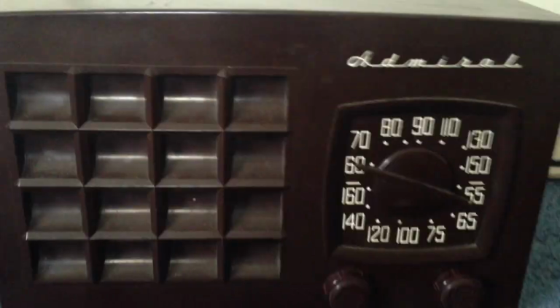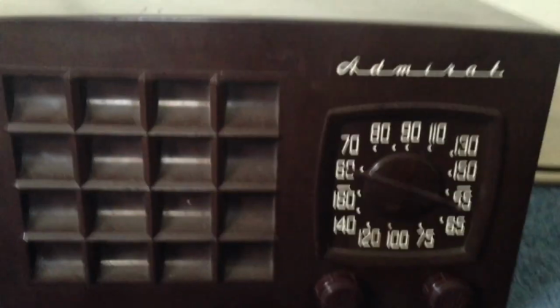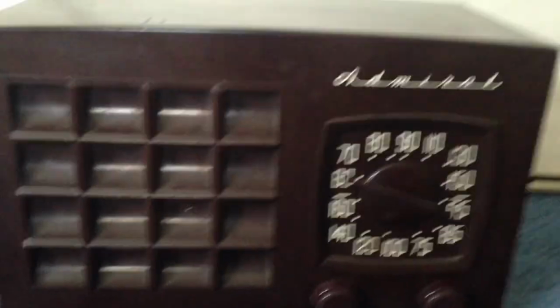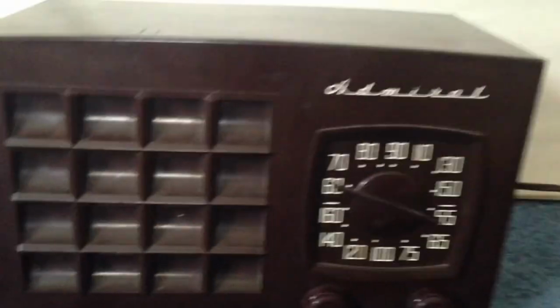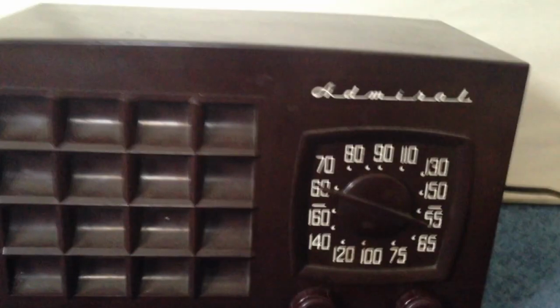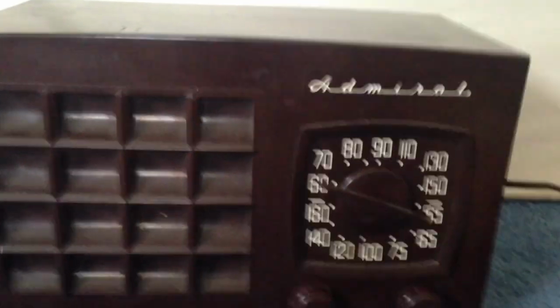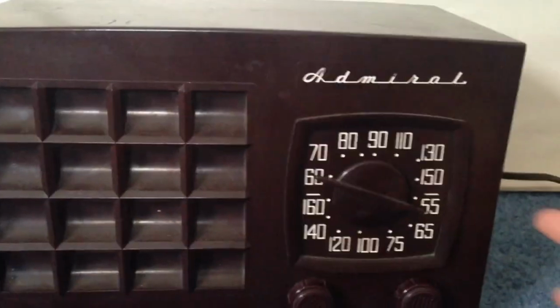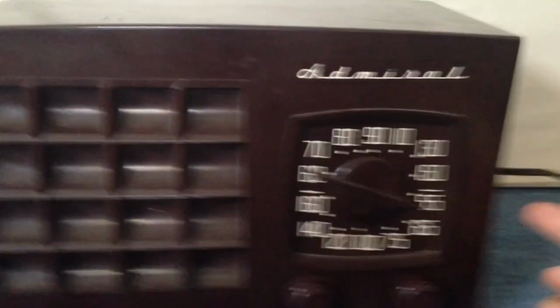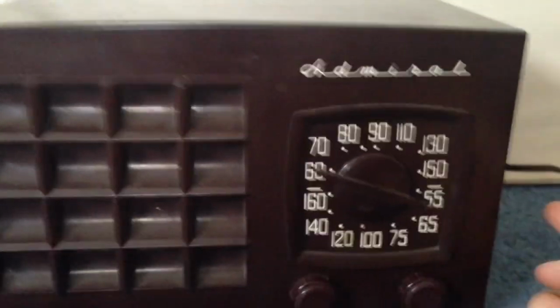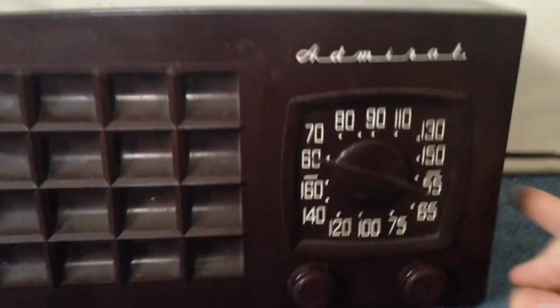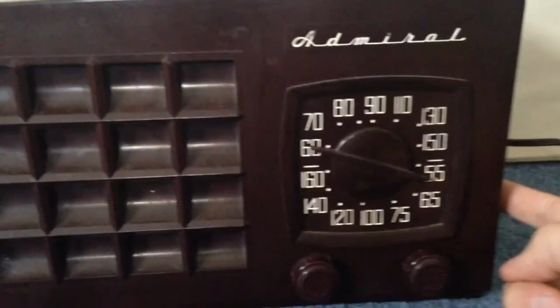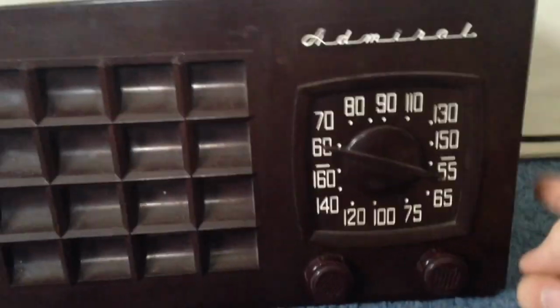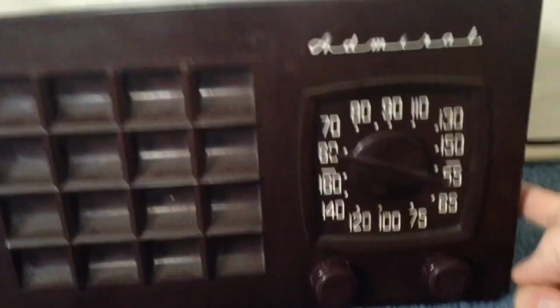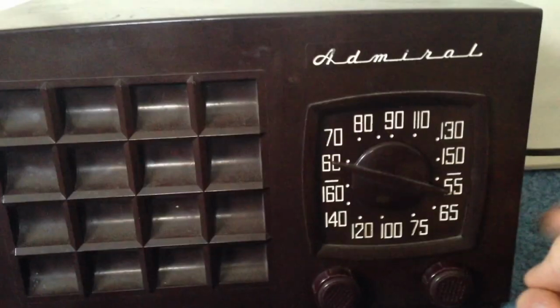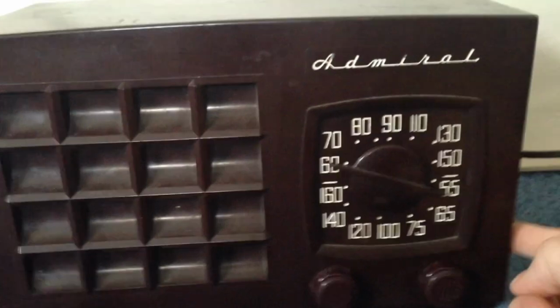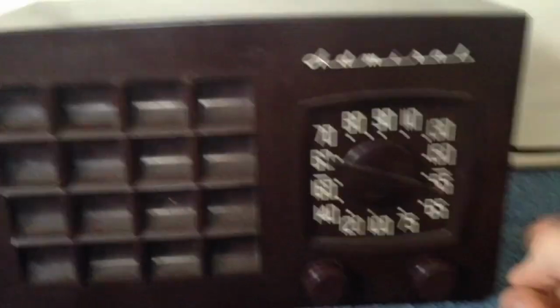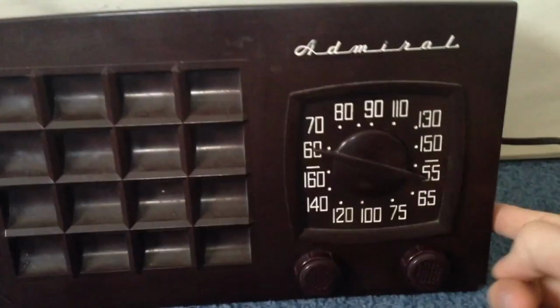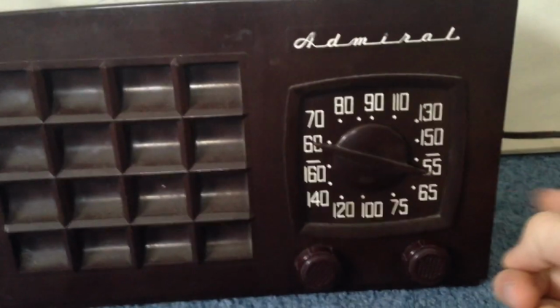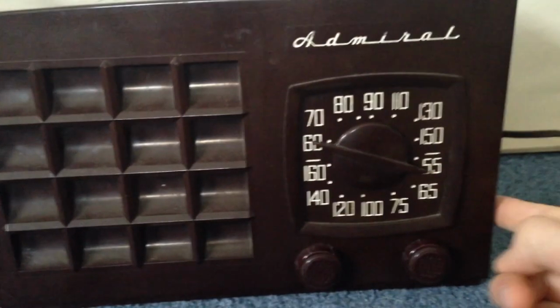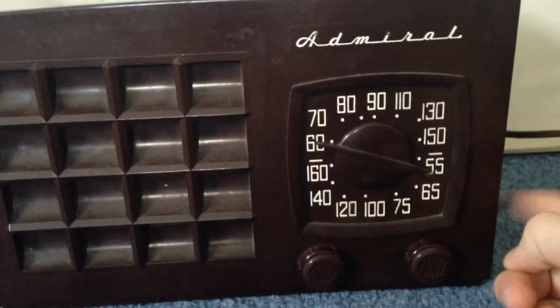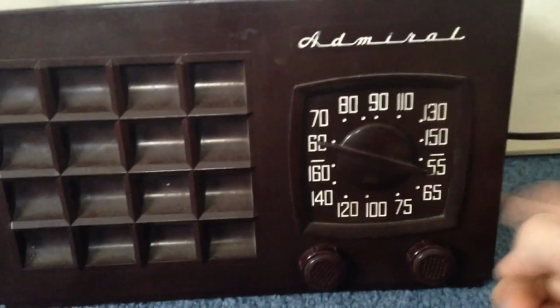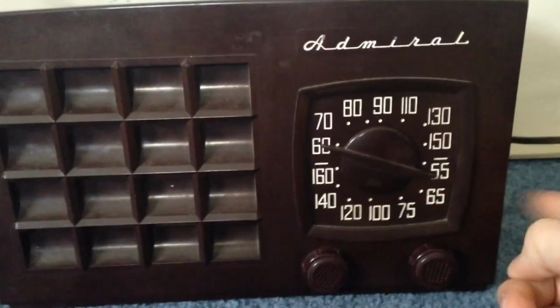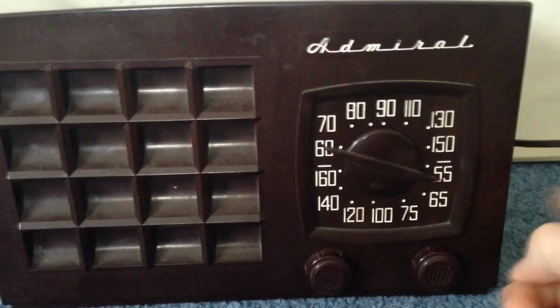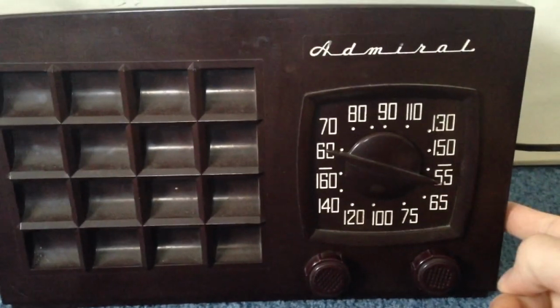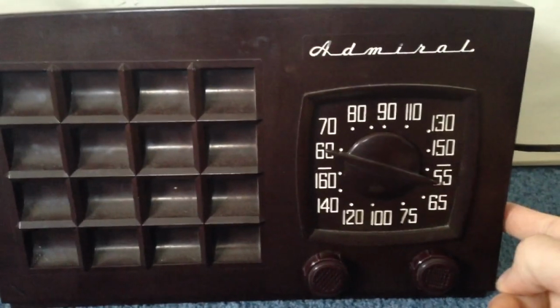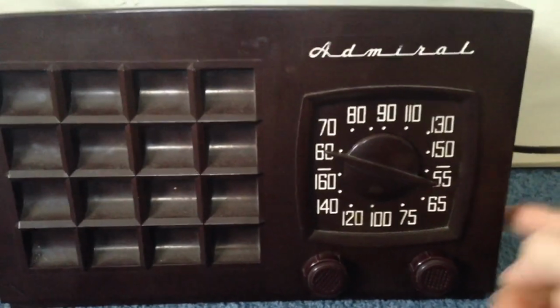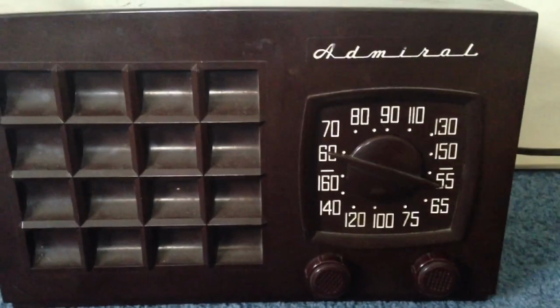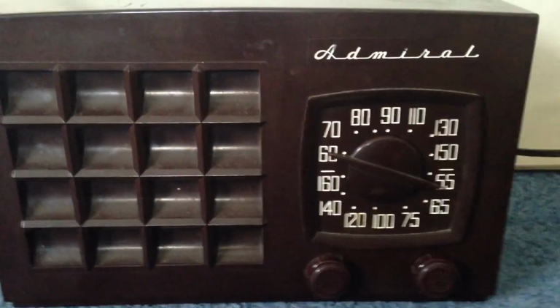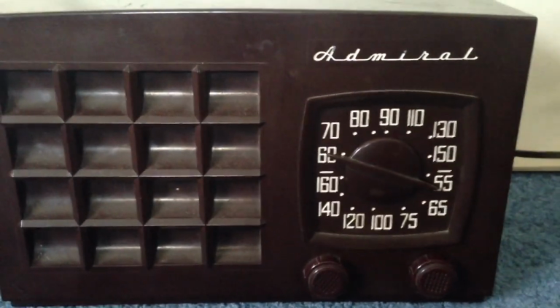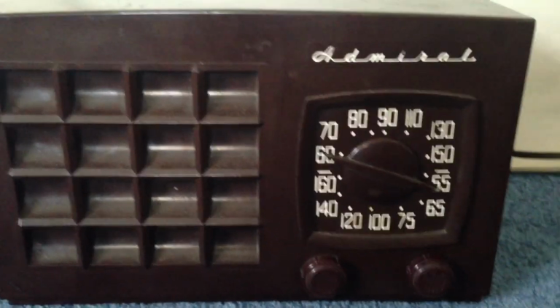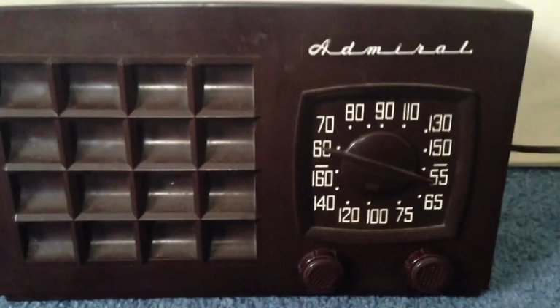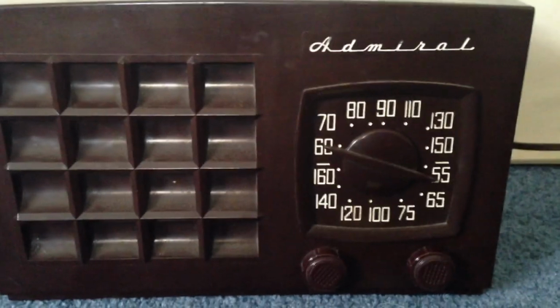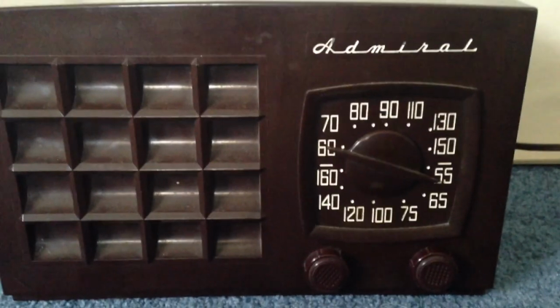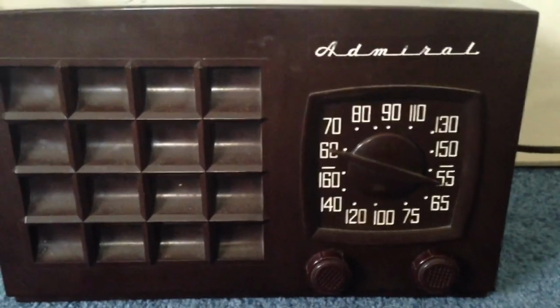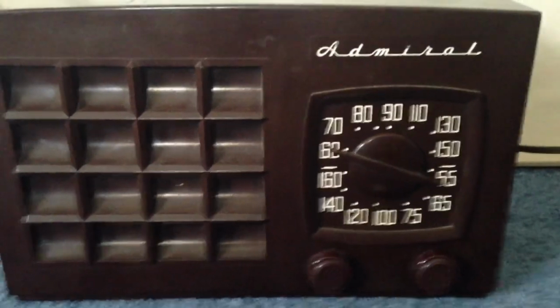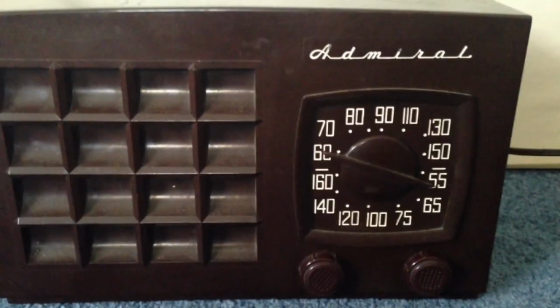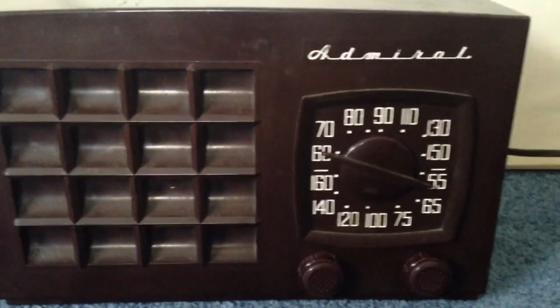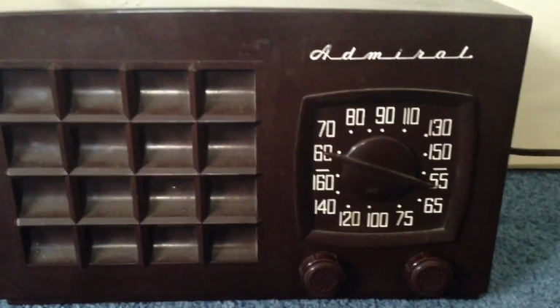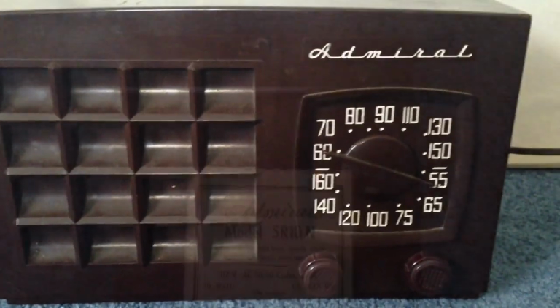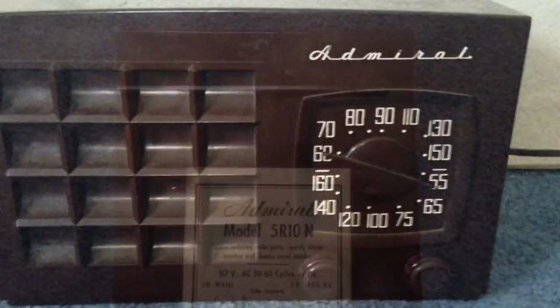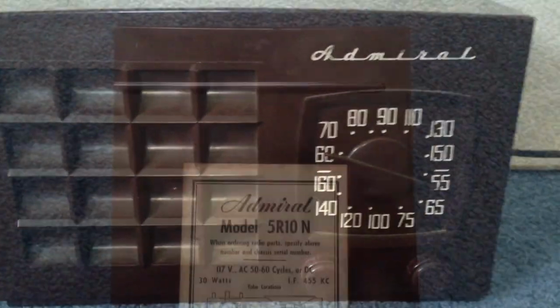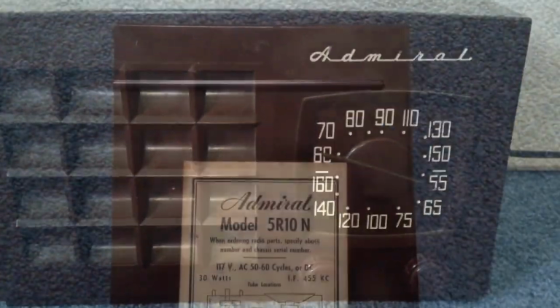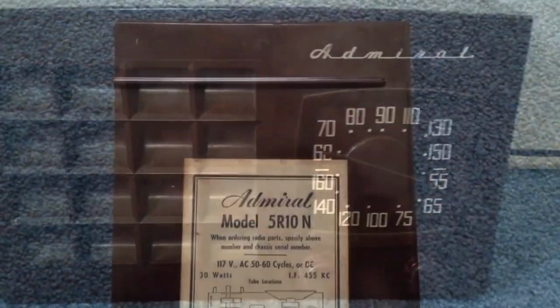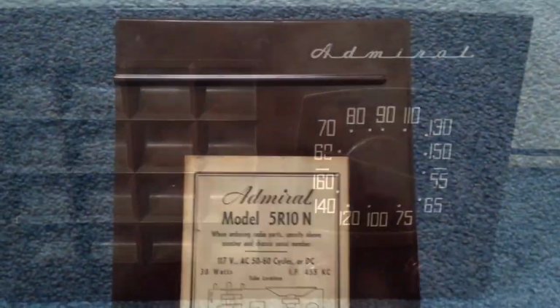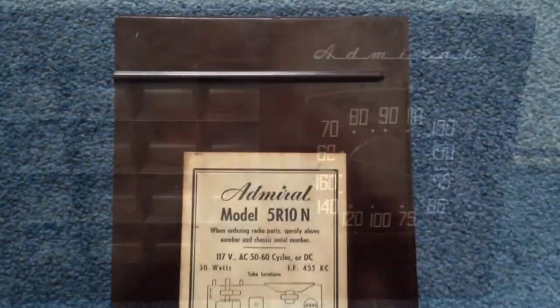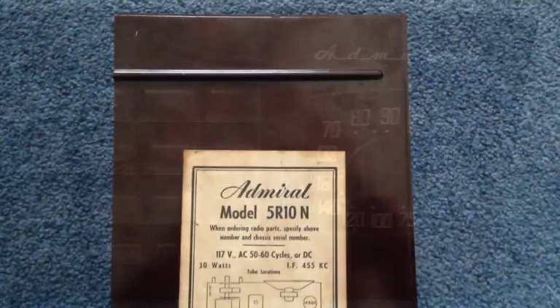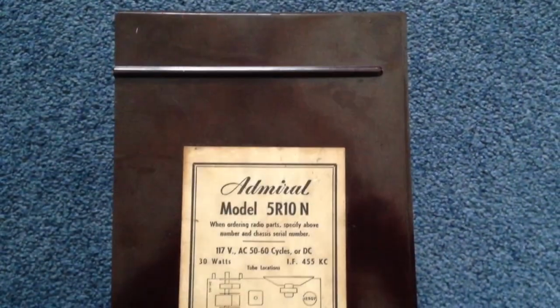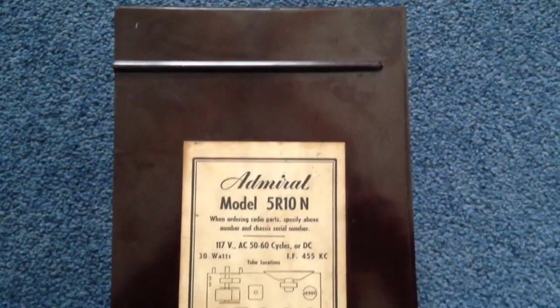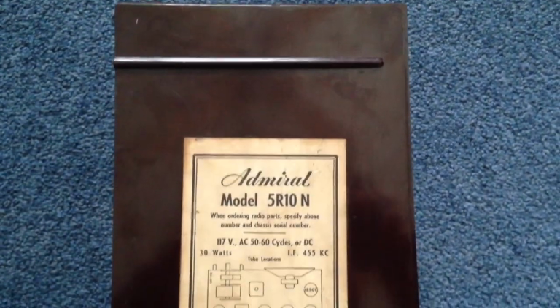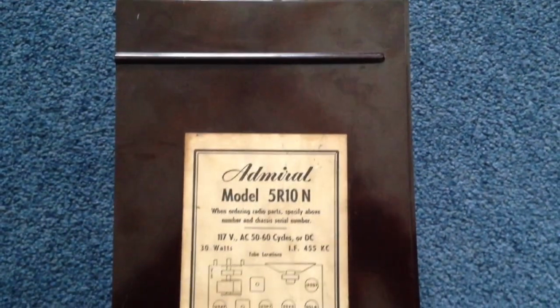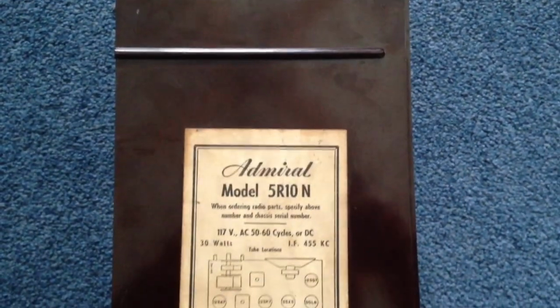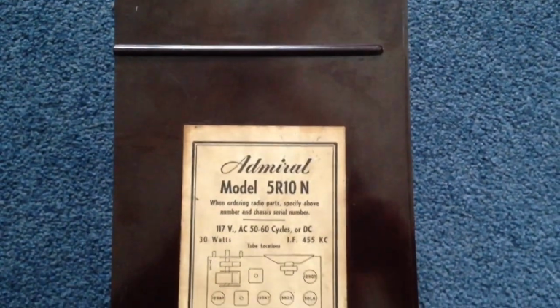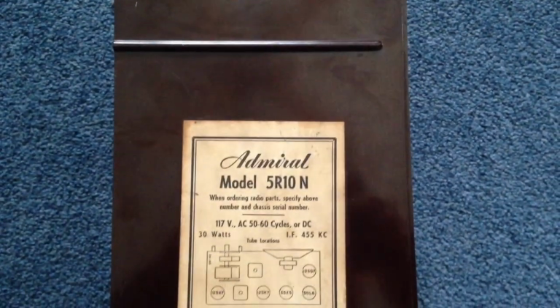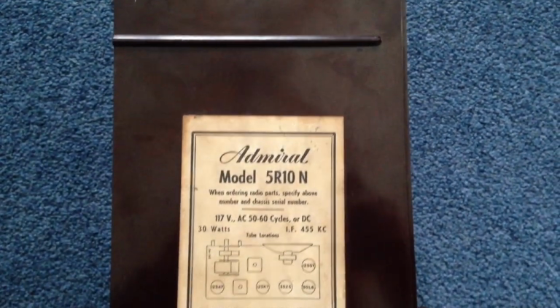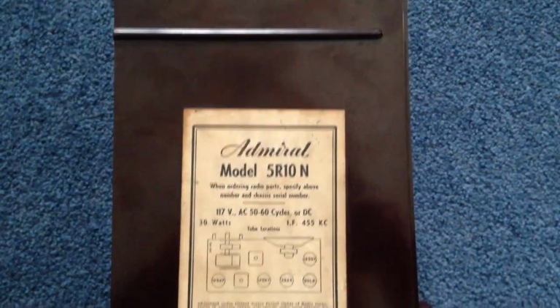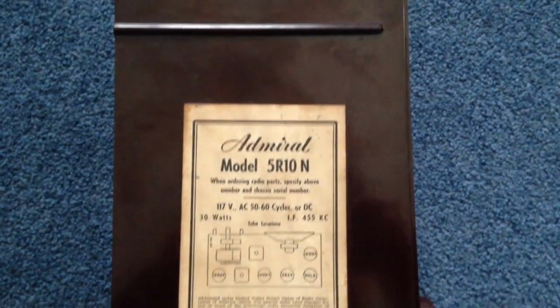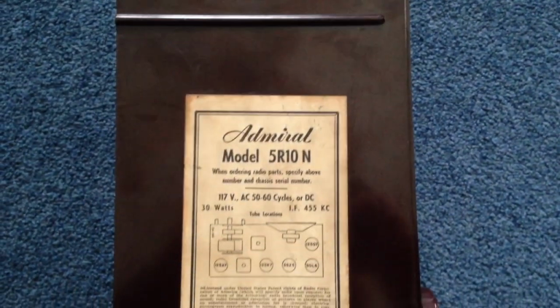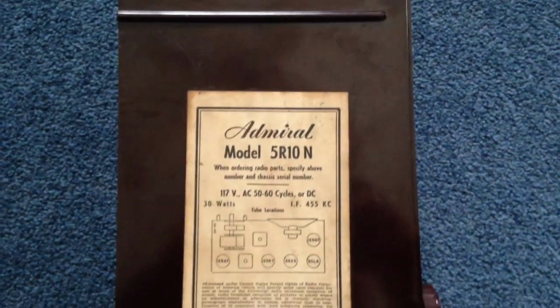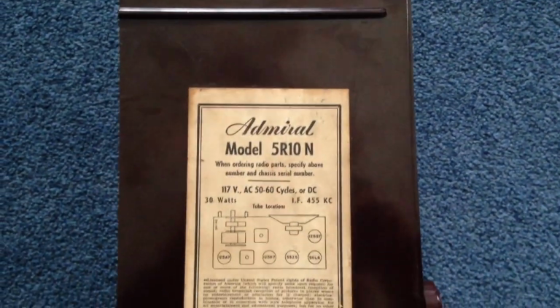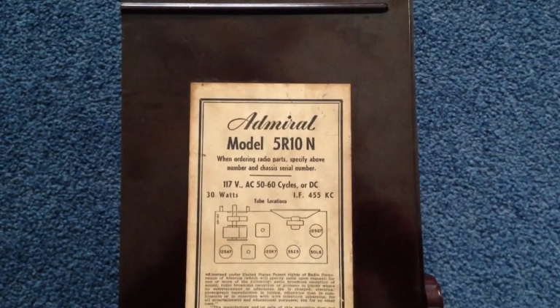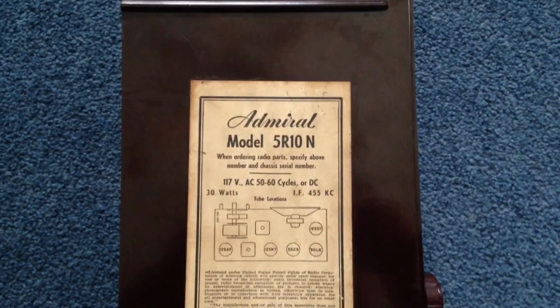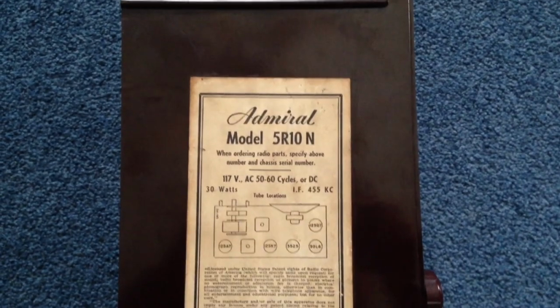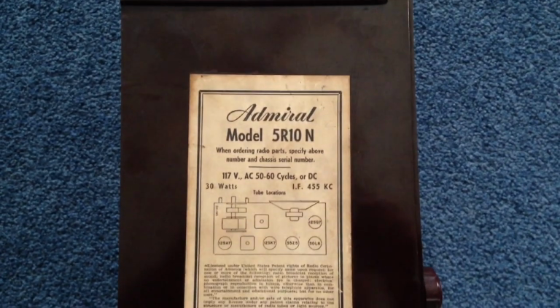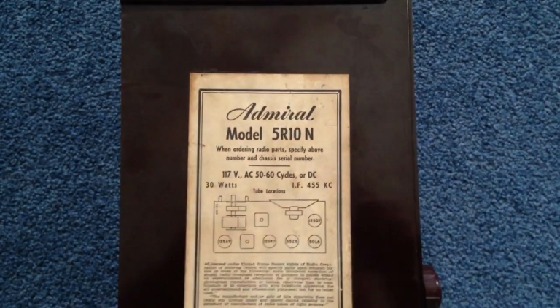It's made out of a type of plastic known as Bakelite. This is the bottom of the unit.